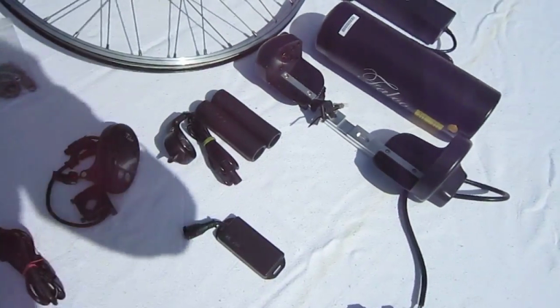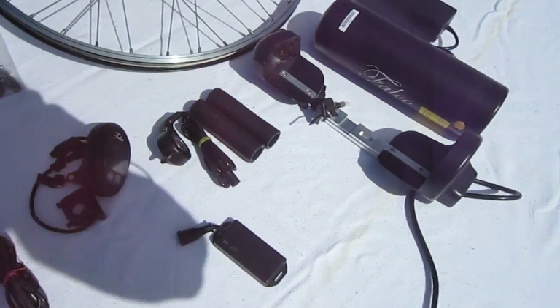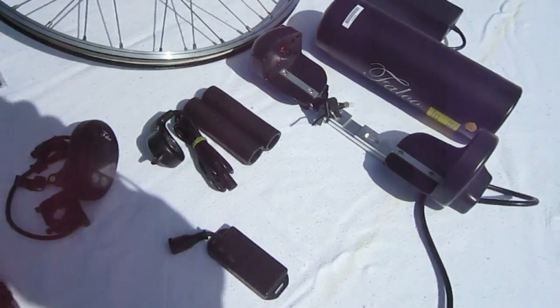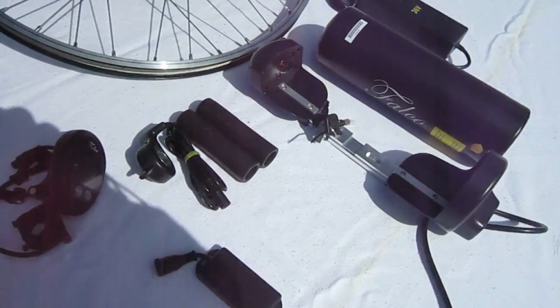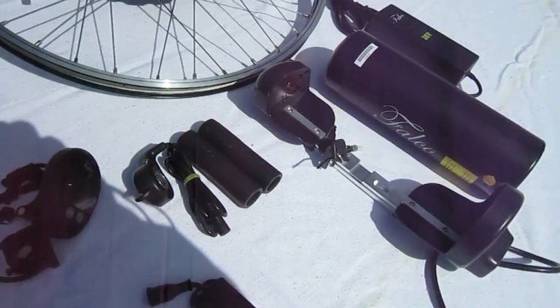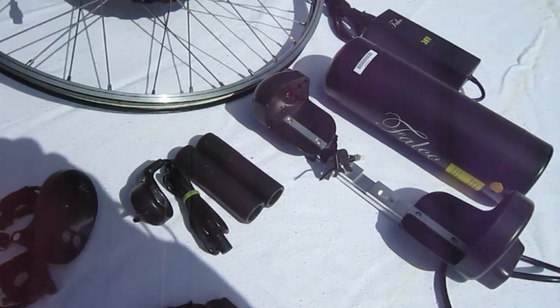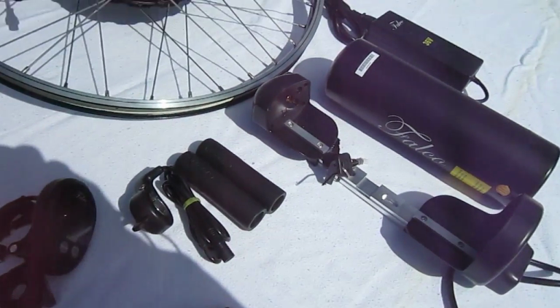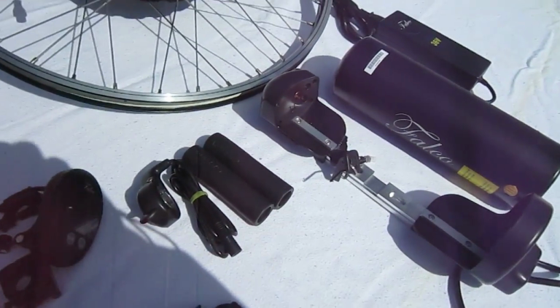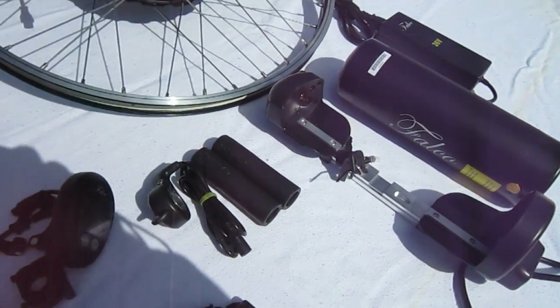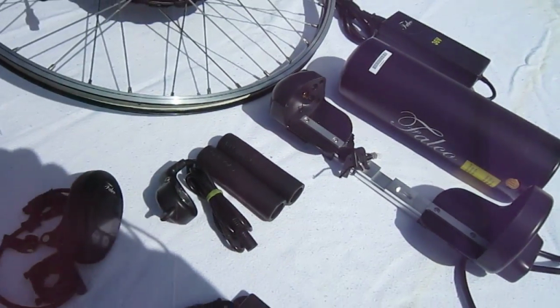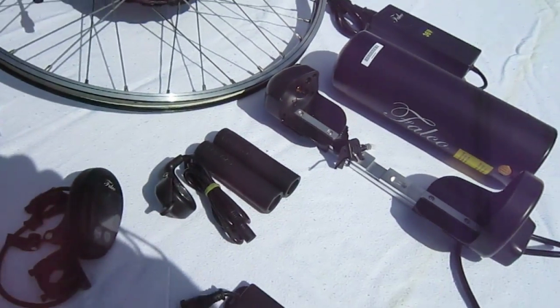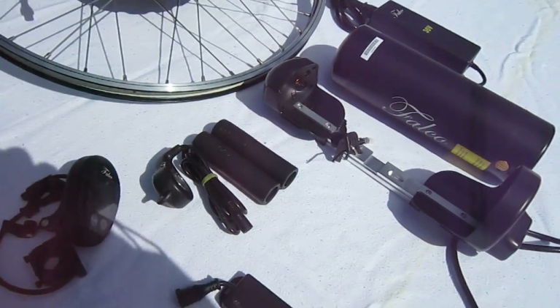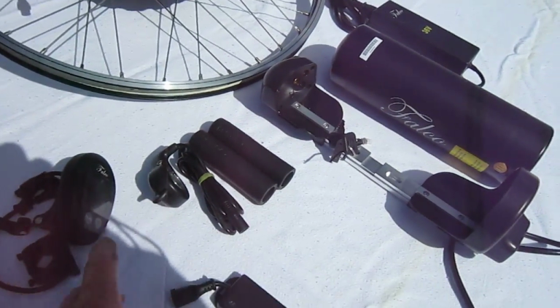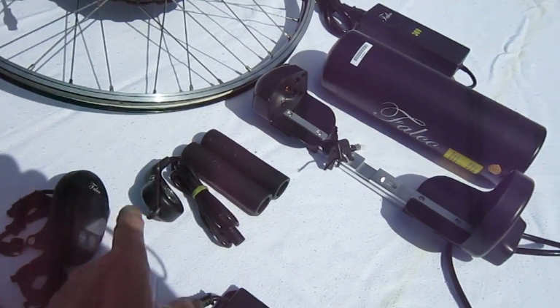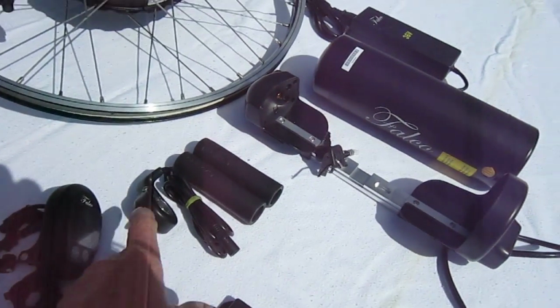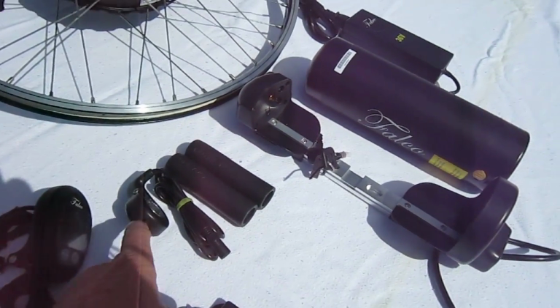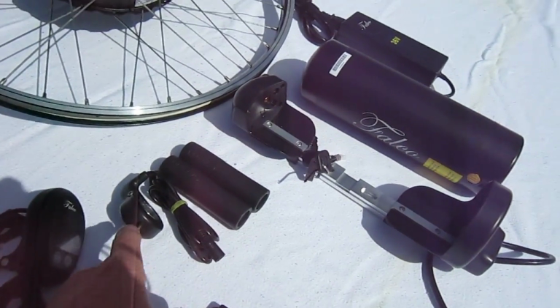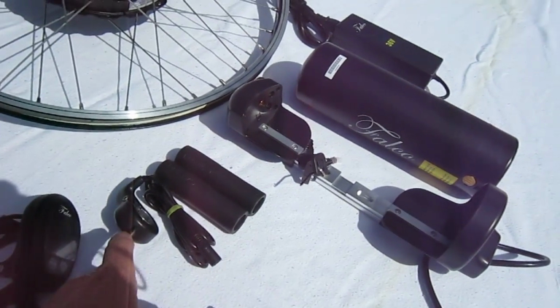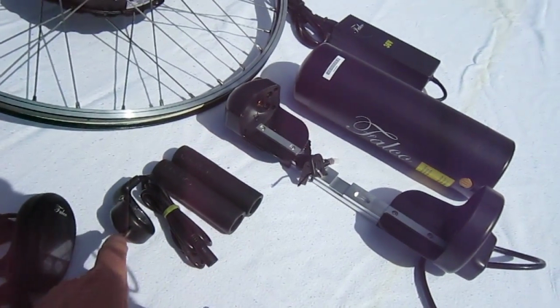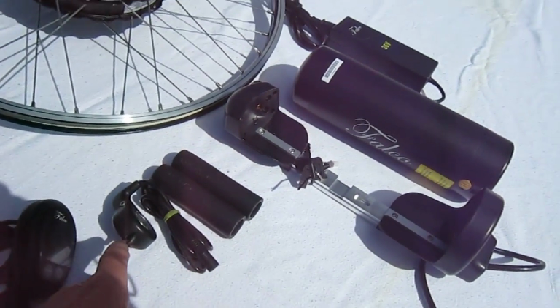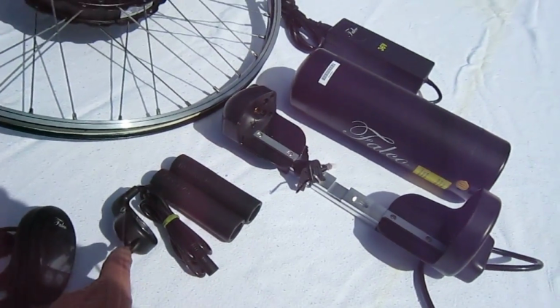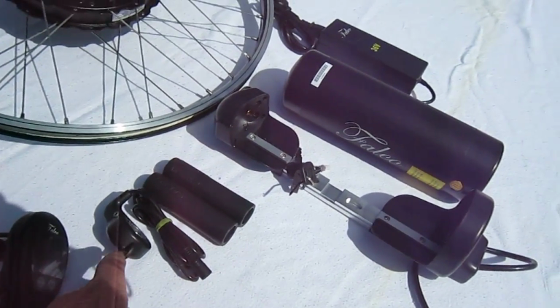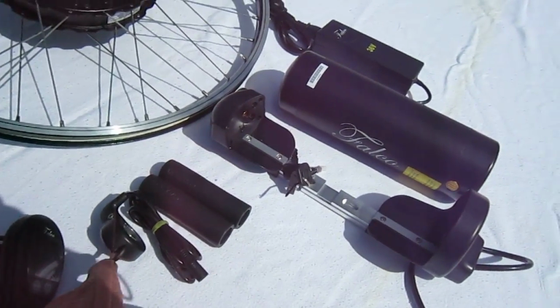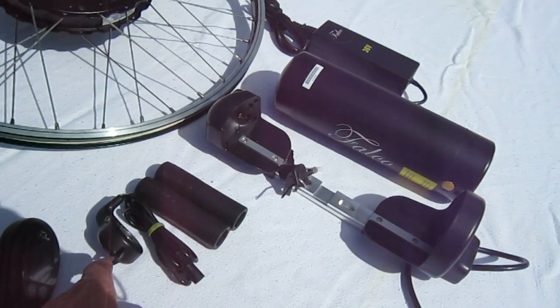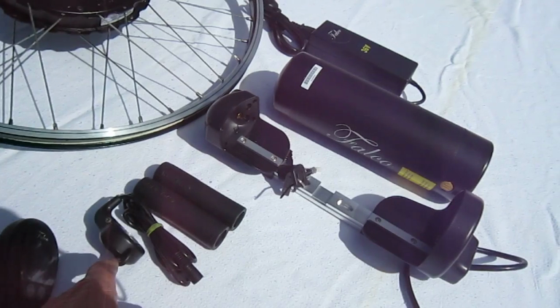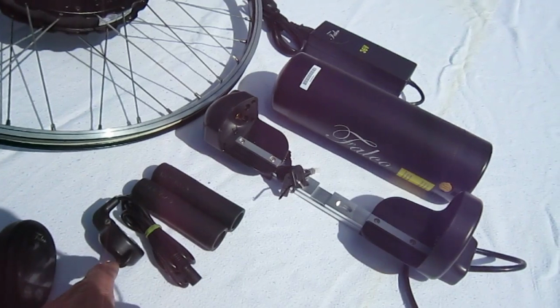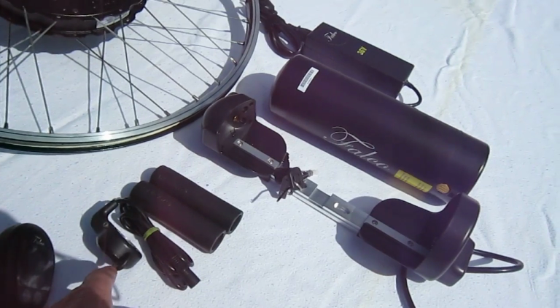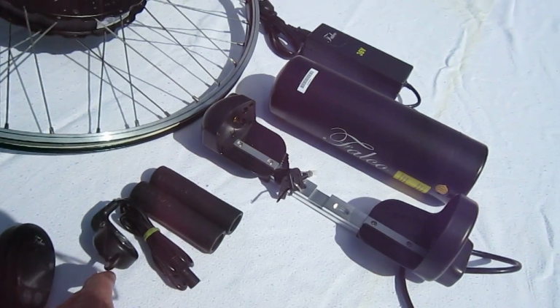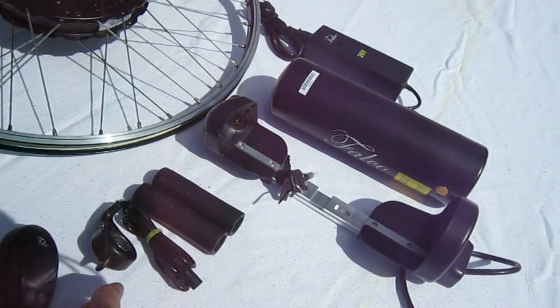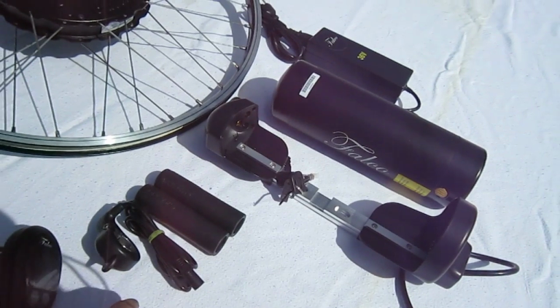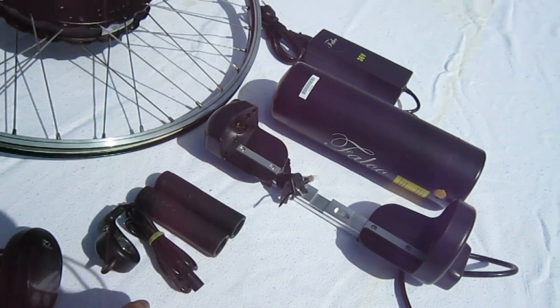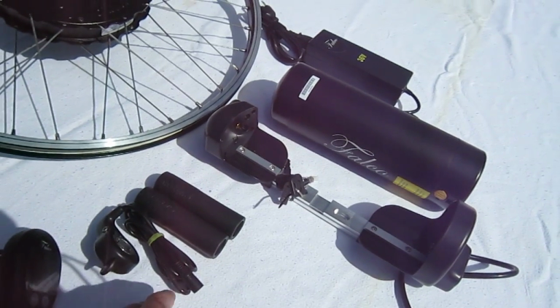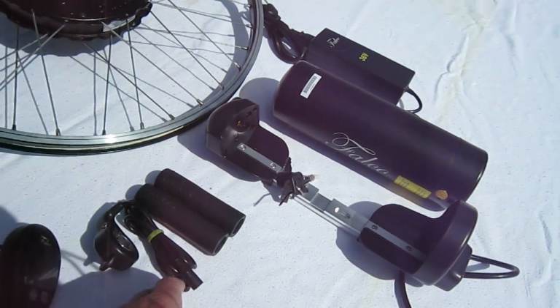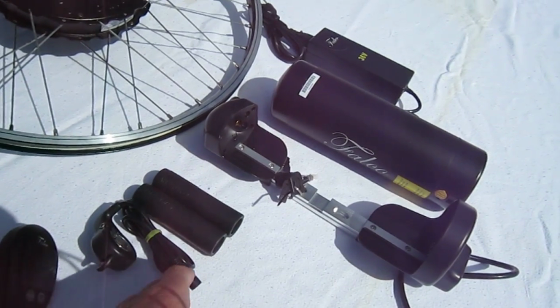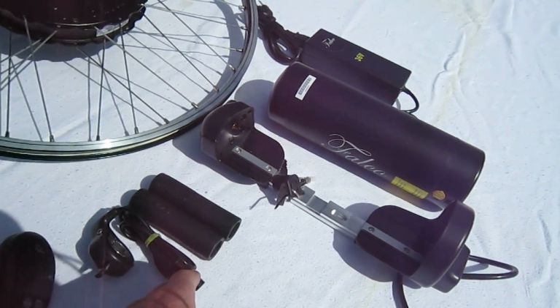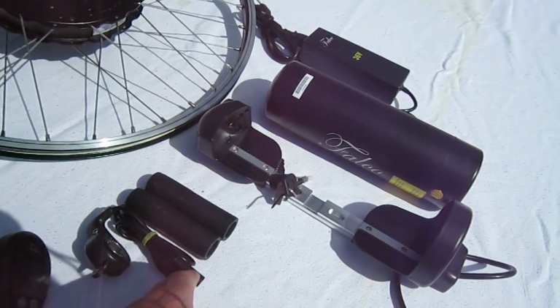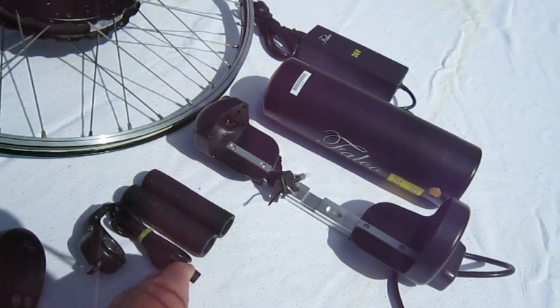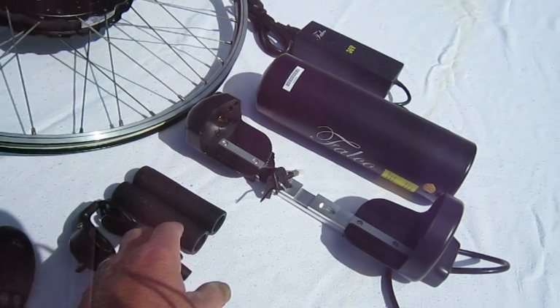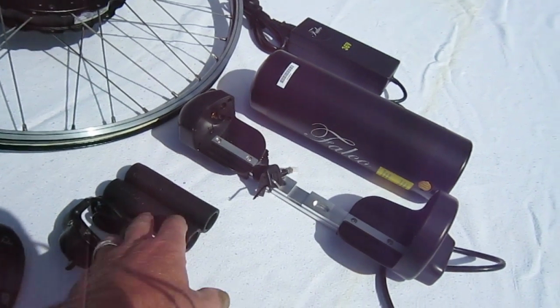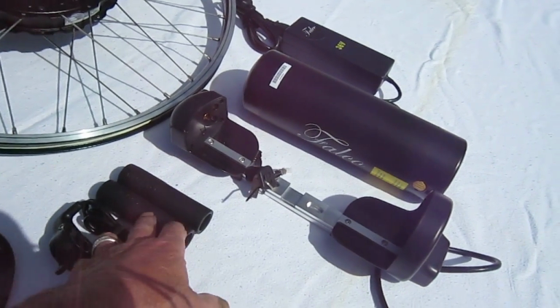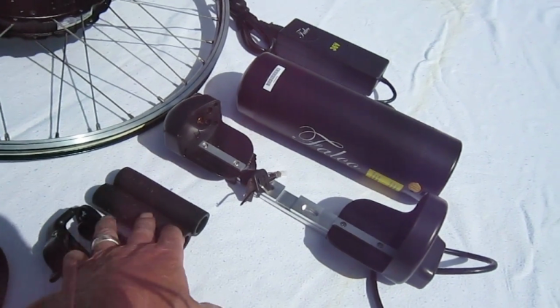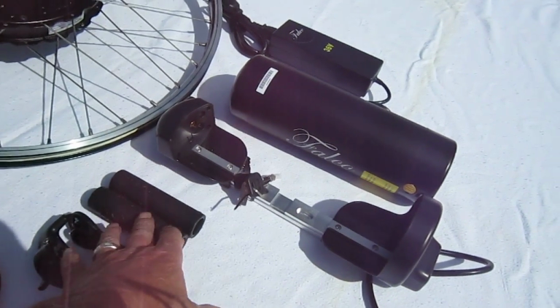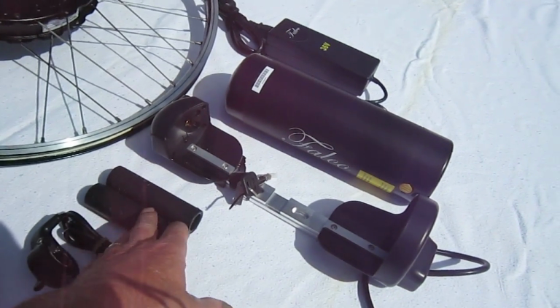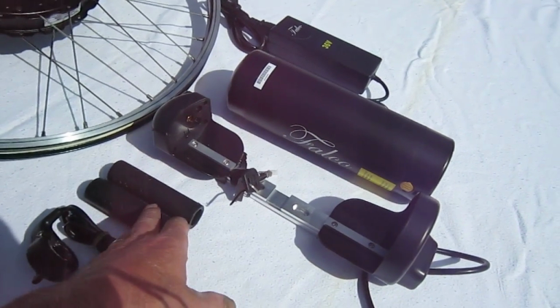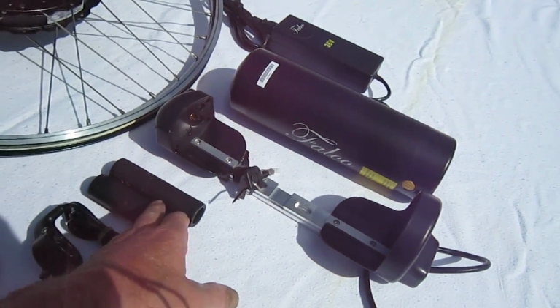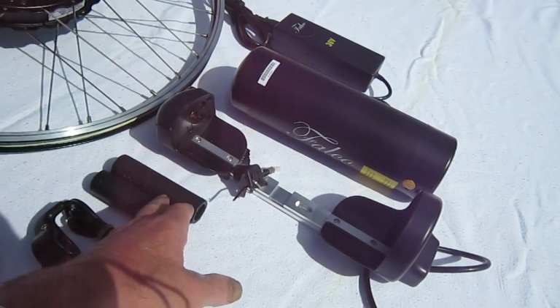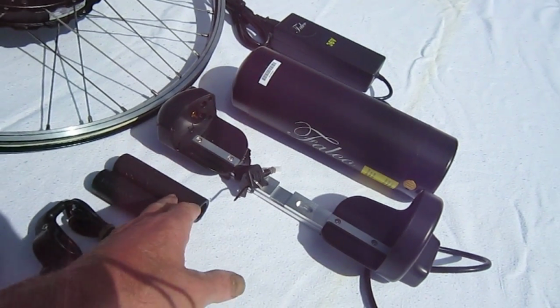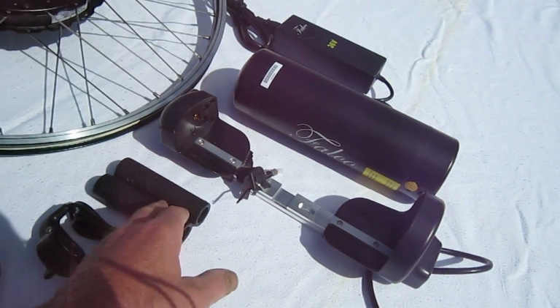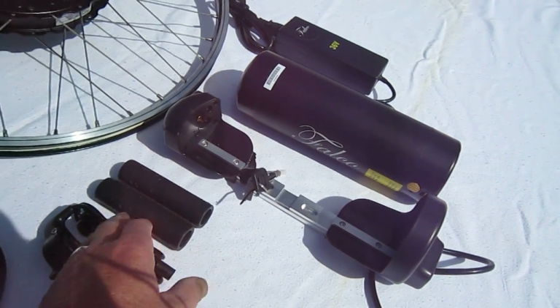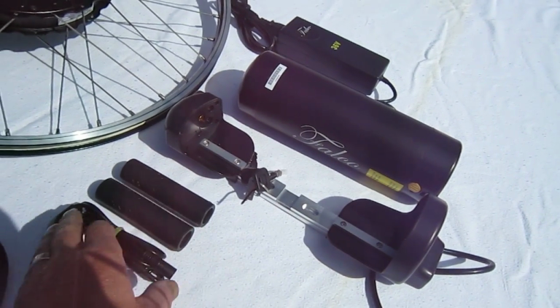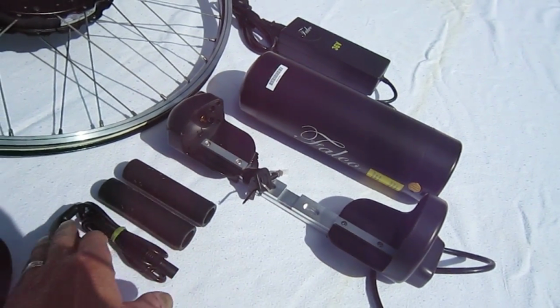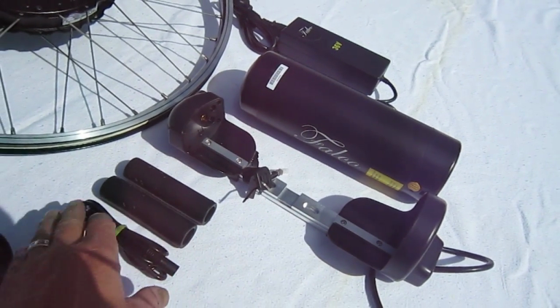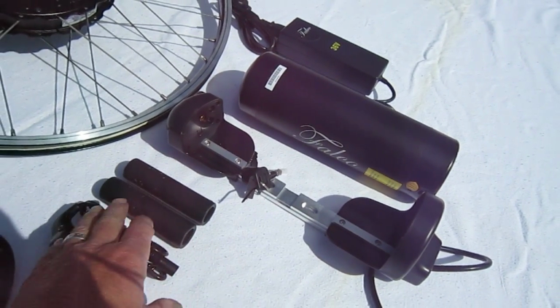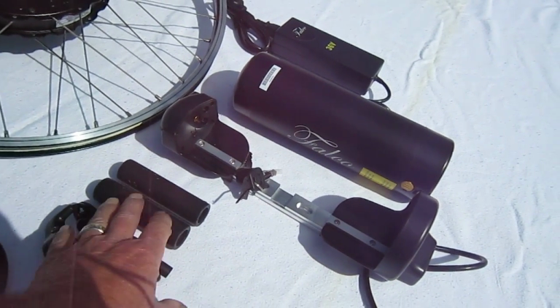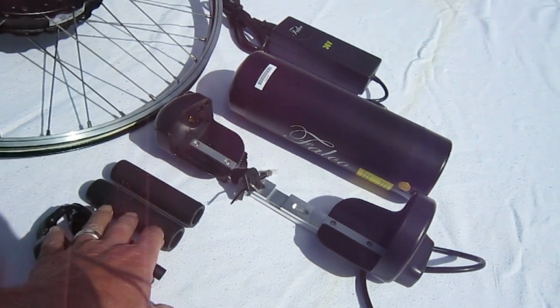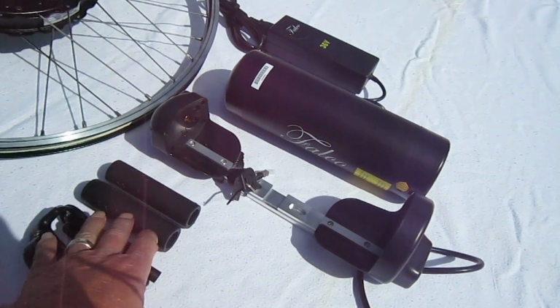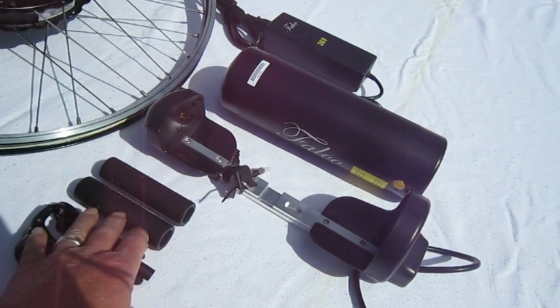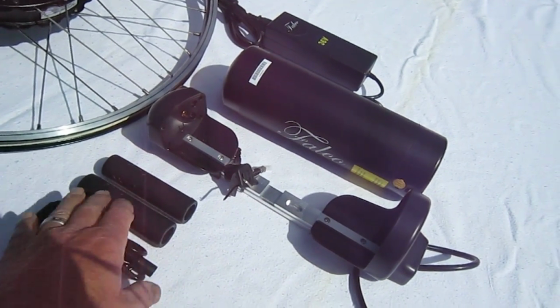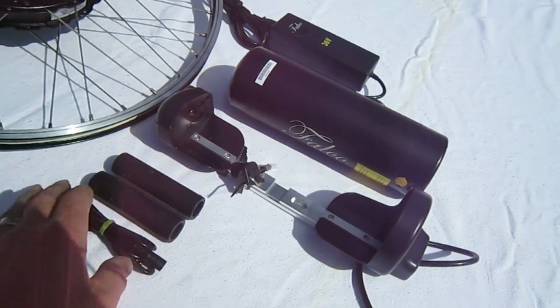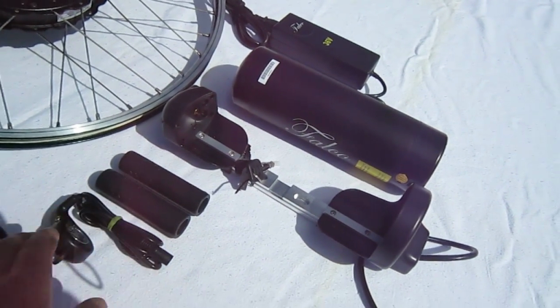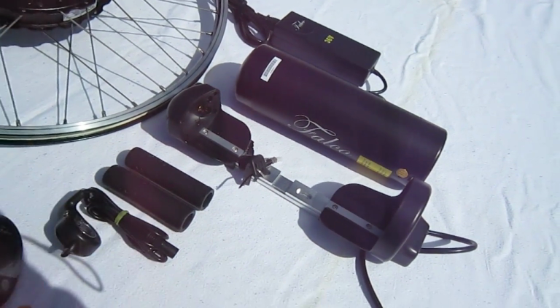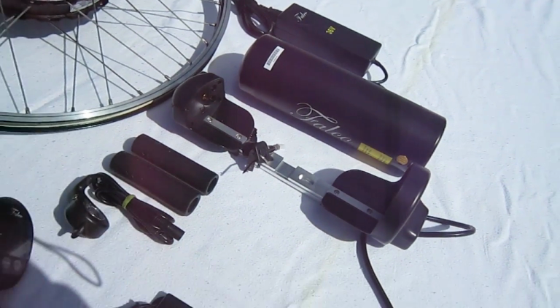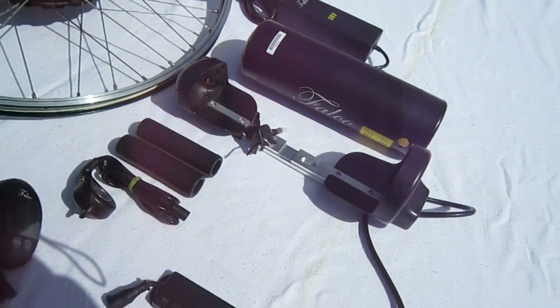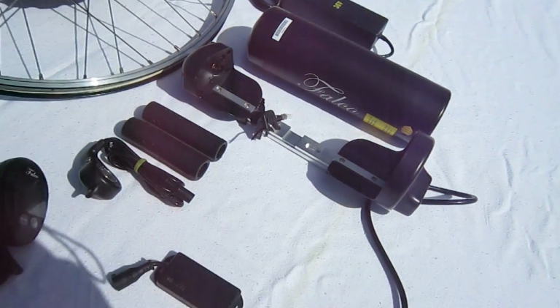This unit comes with a thumb throttle. It is a torque assist, and that is adjustable. I'm not sure I'll be using these grips — they're a little on the hard side.